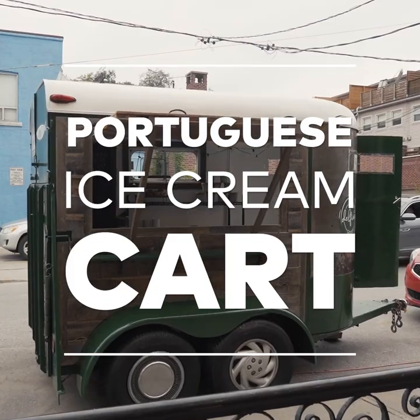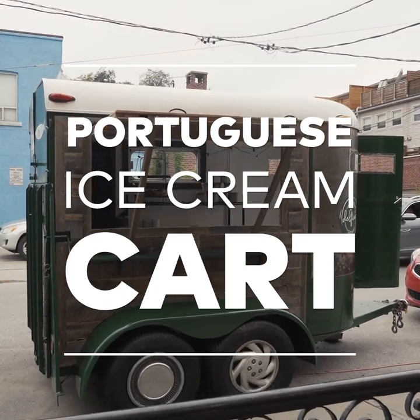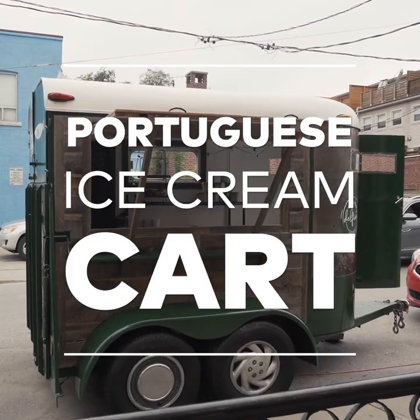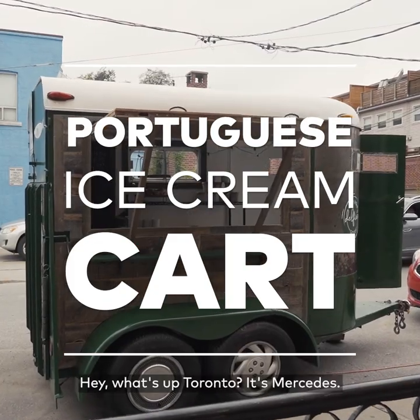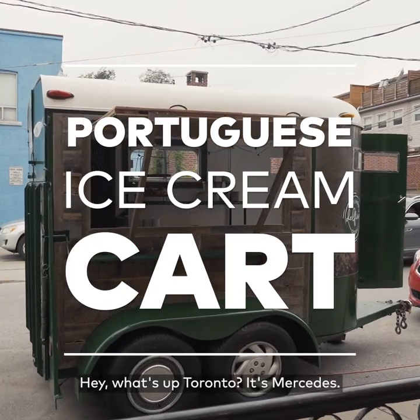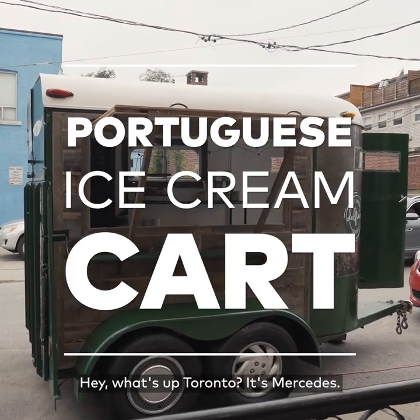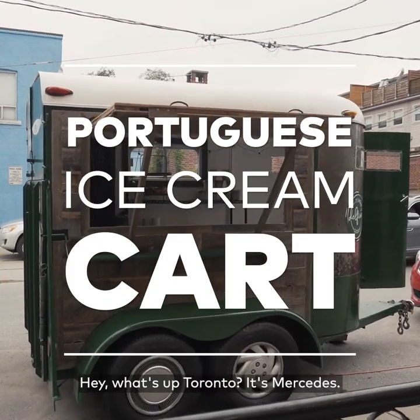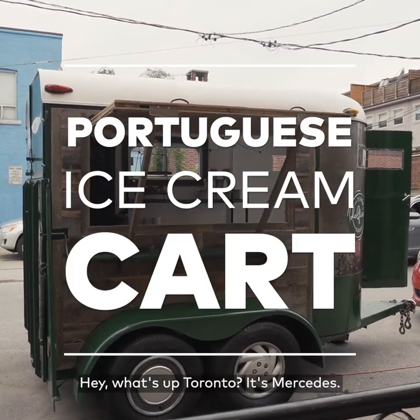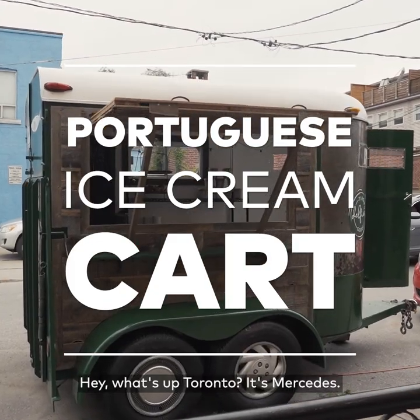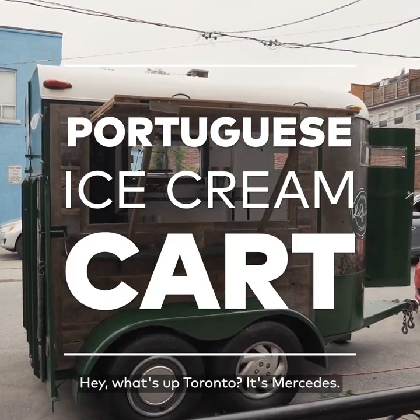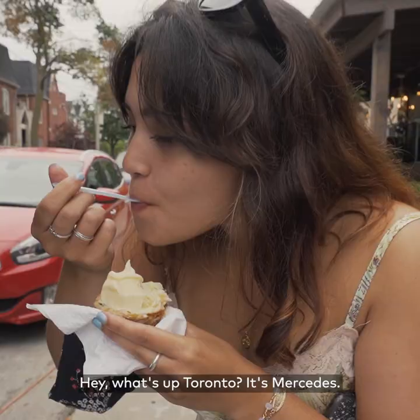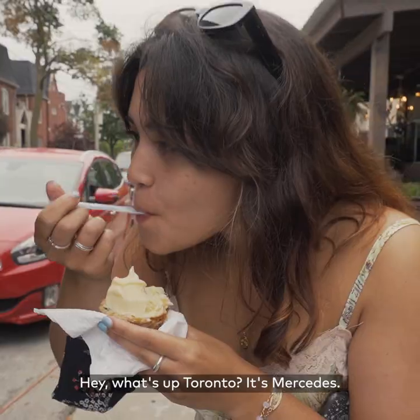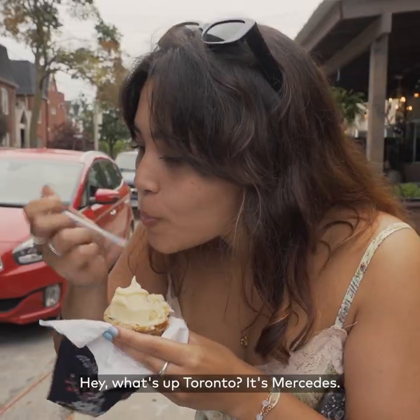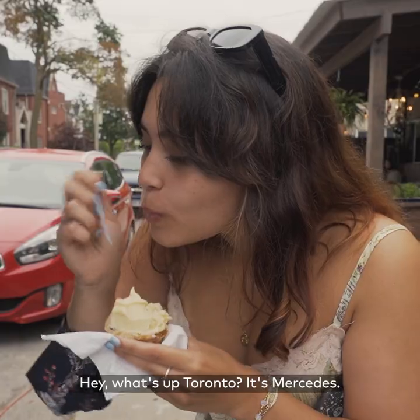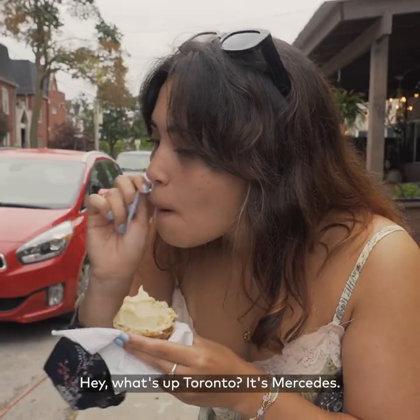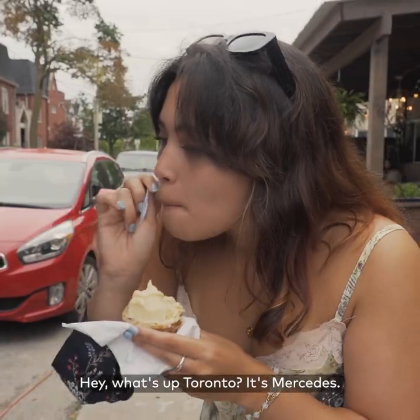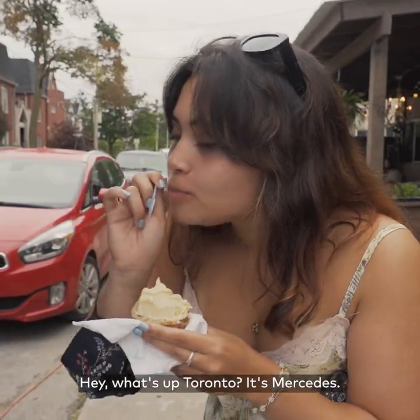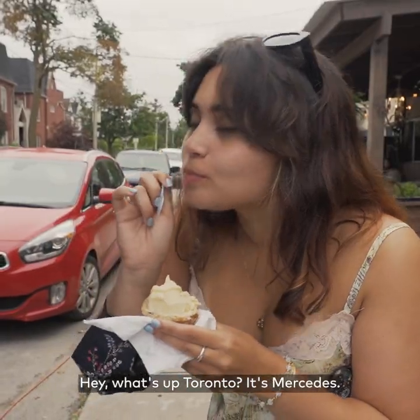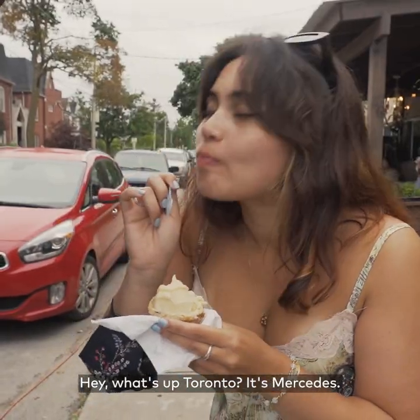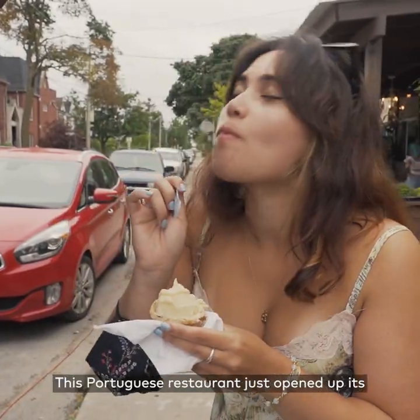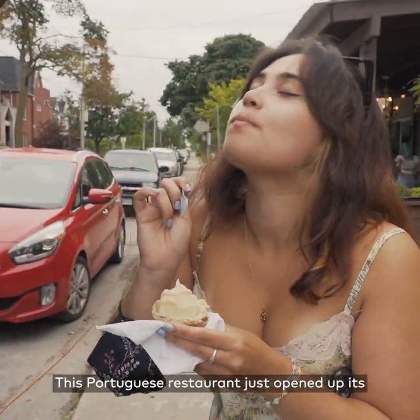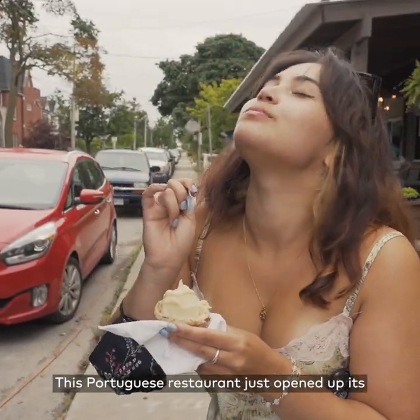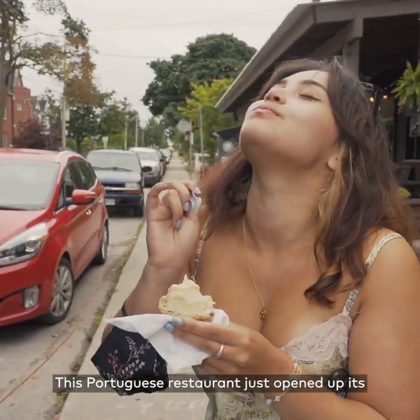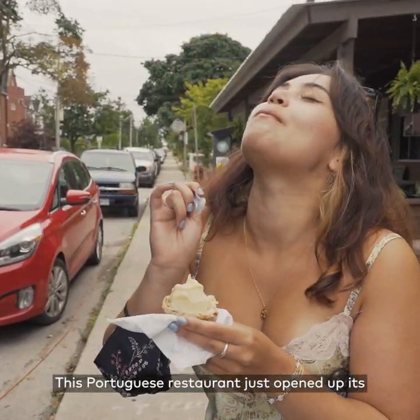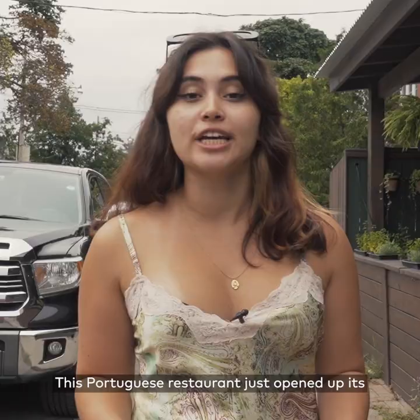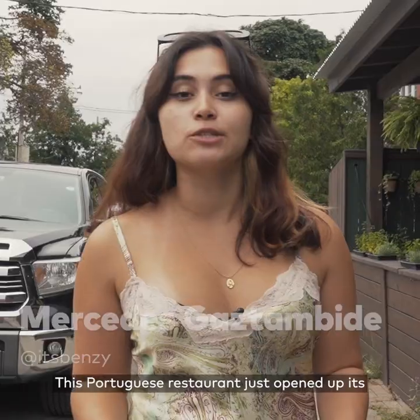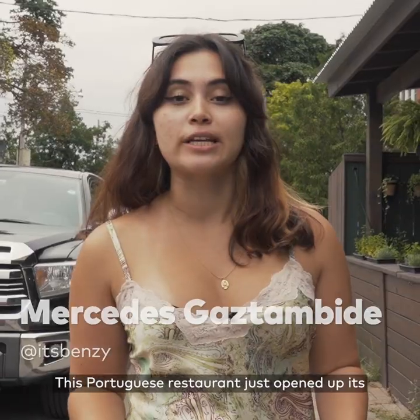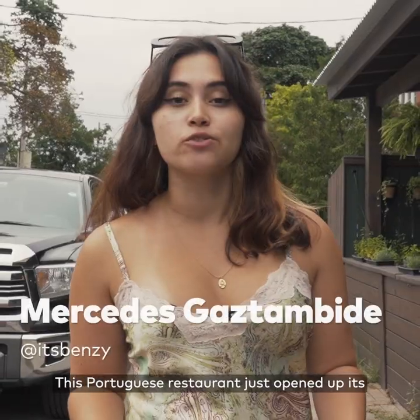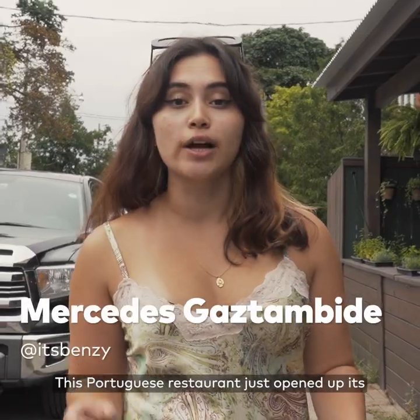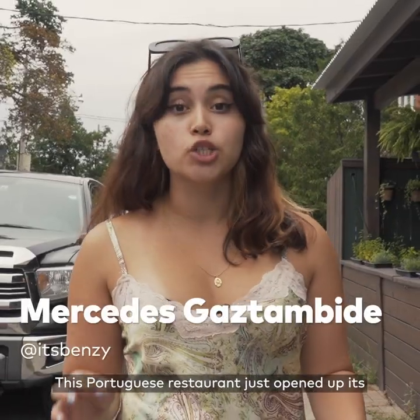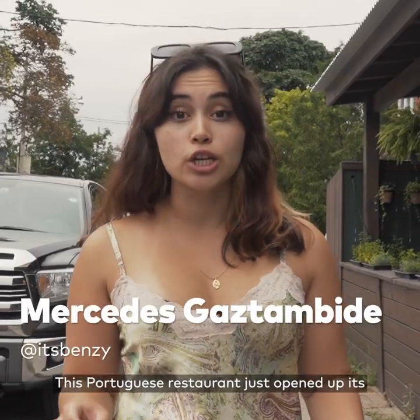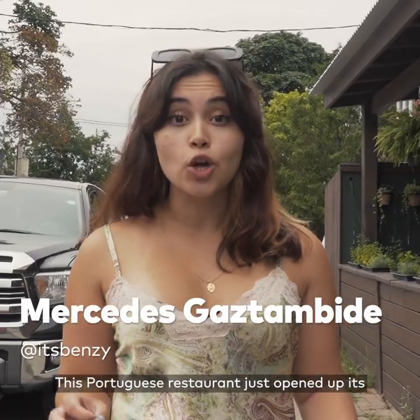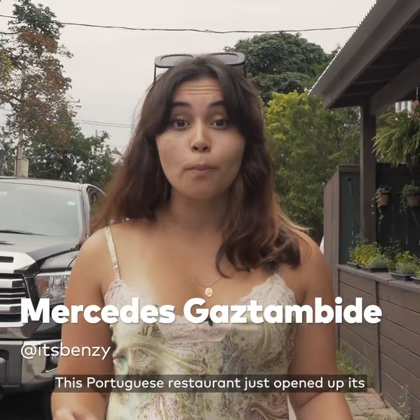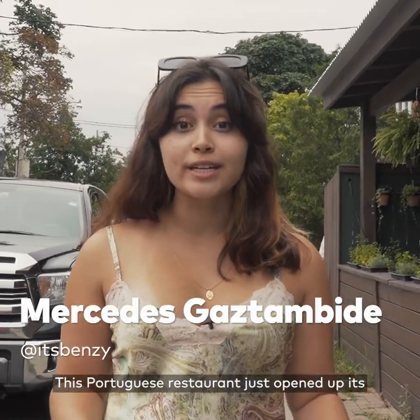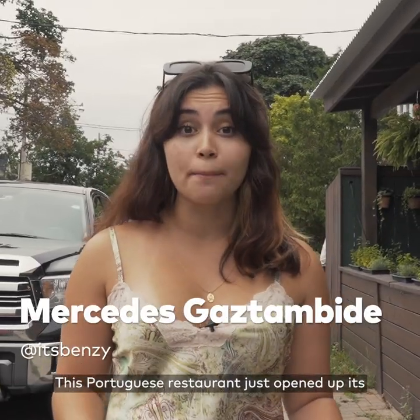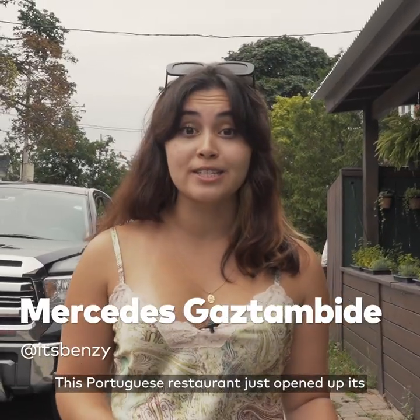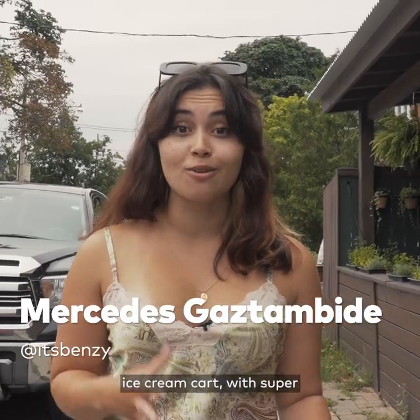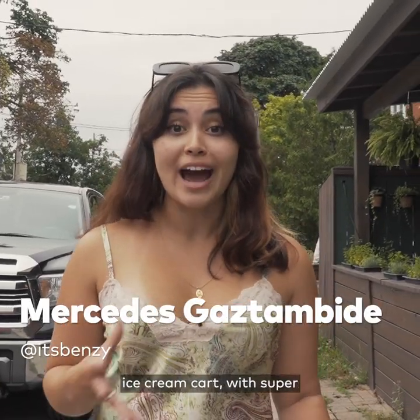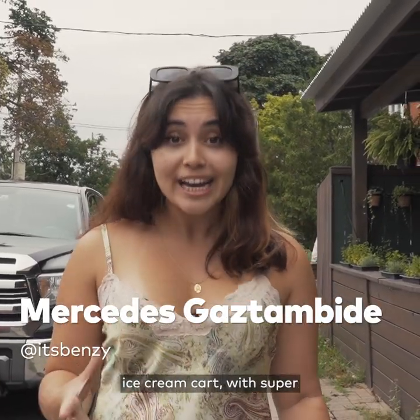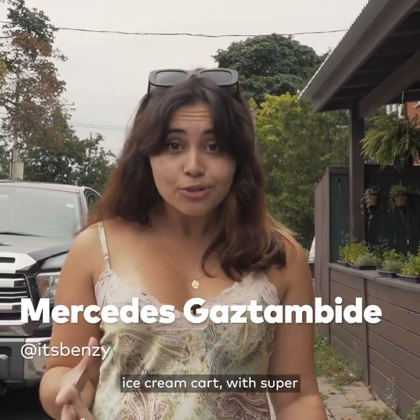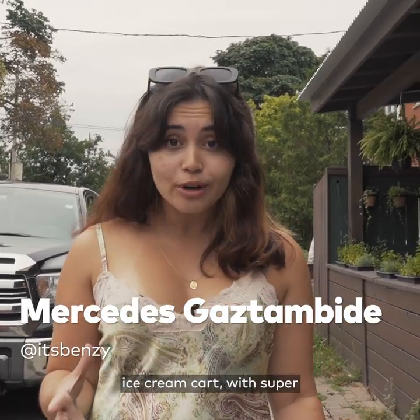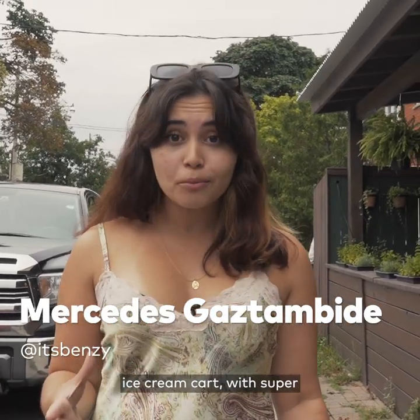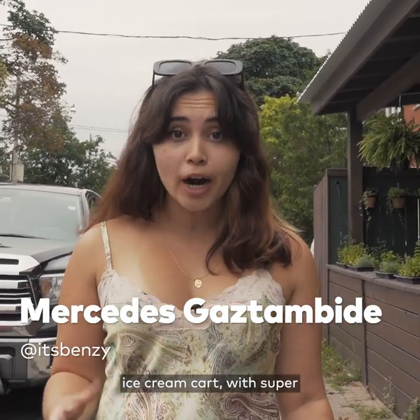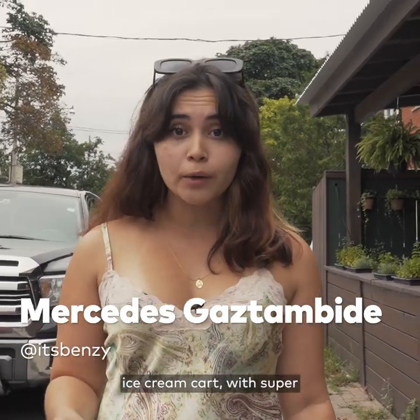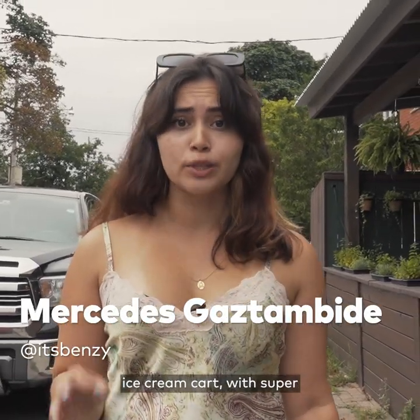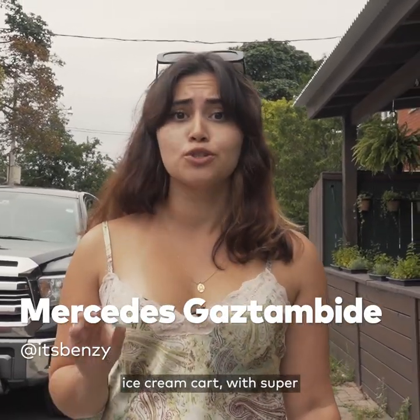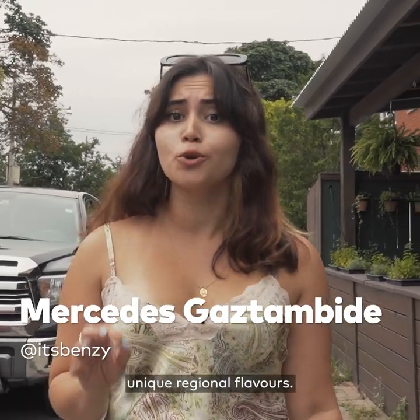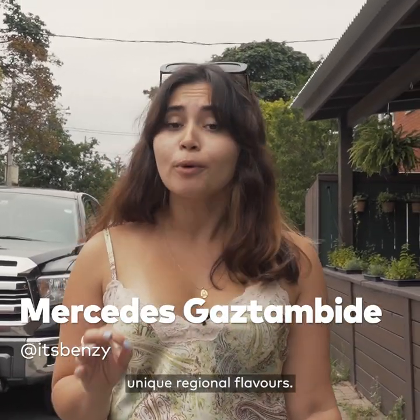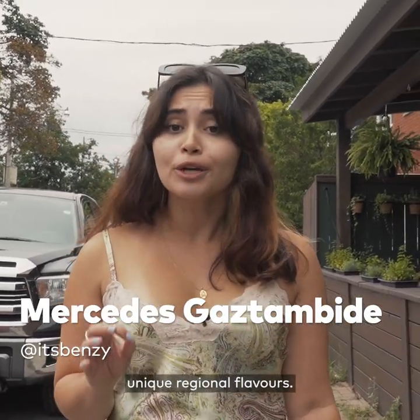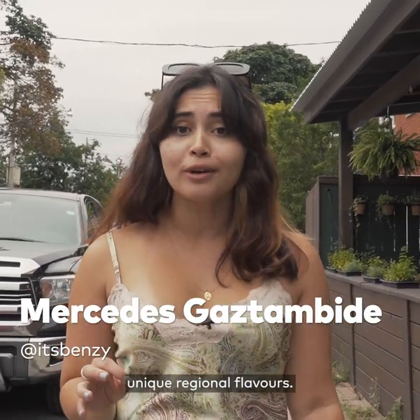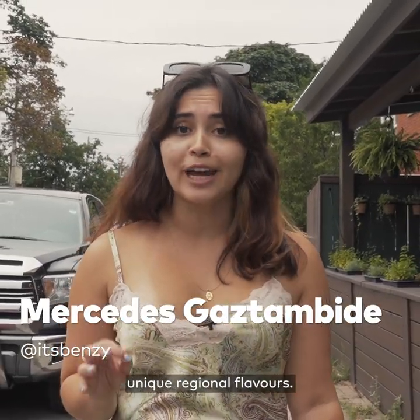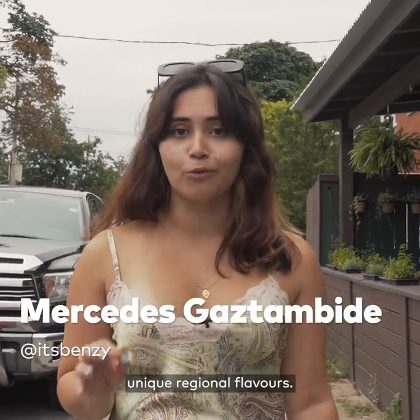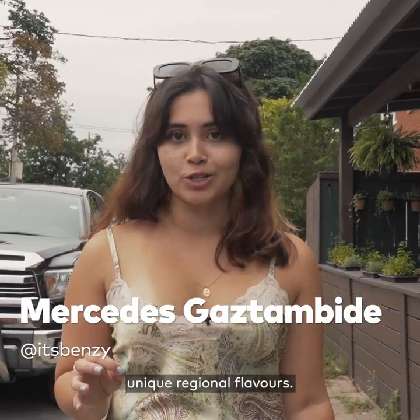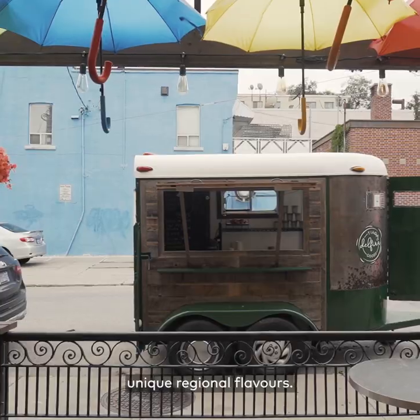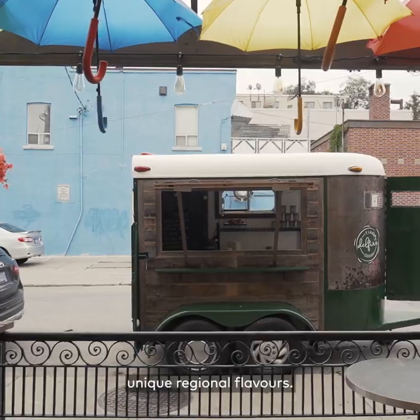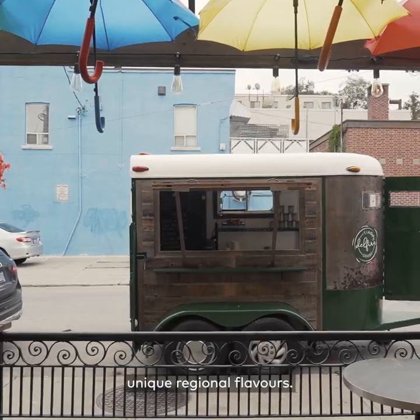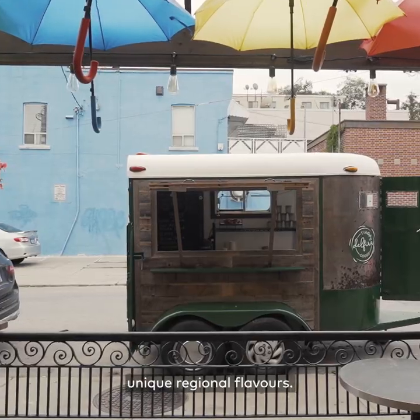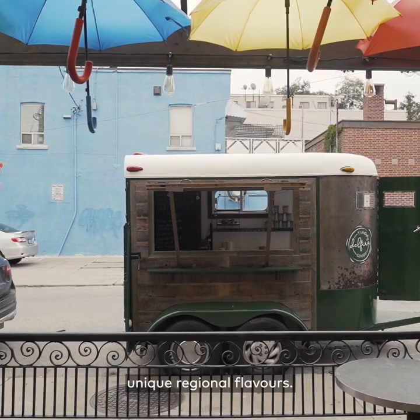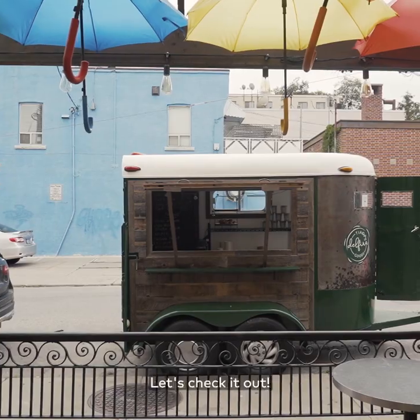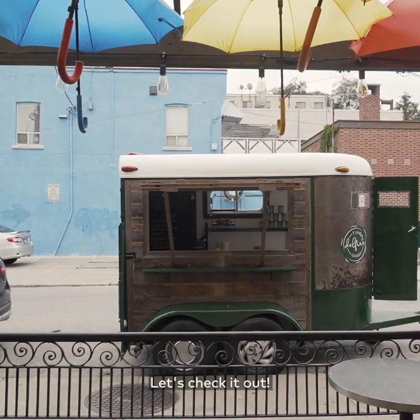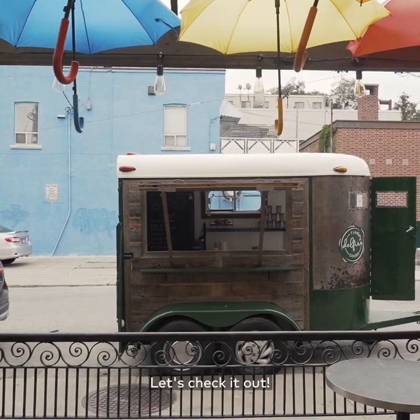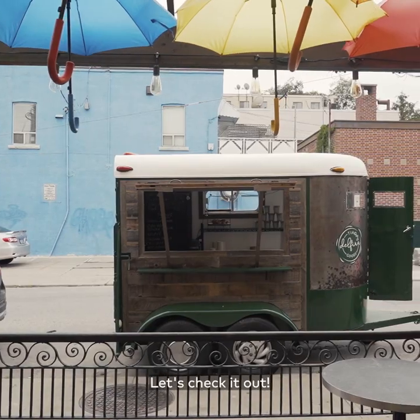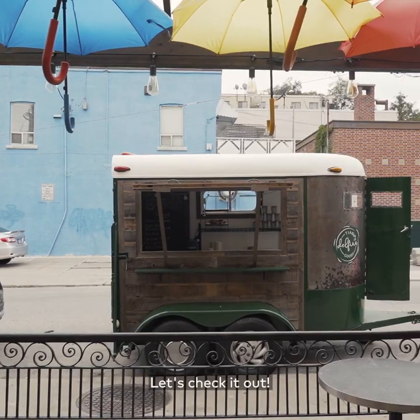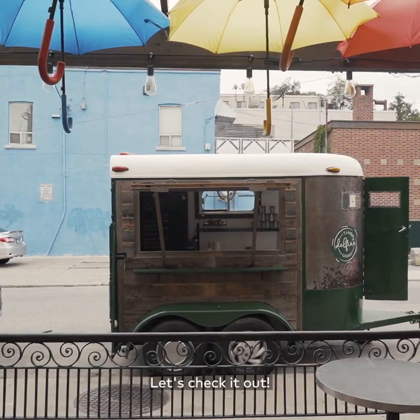Hey, what's up Toronto? It's Mercedes. This Portuguese restaurant just opened up its own ice cream cart with super unique regional flavors. Let's check it out.